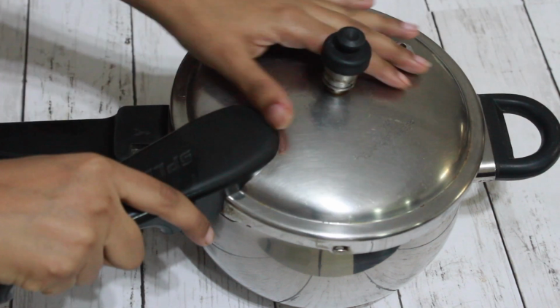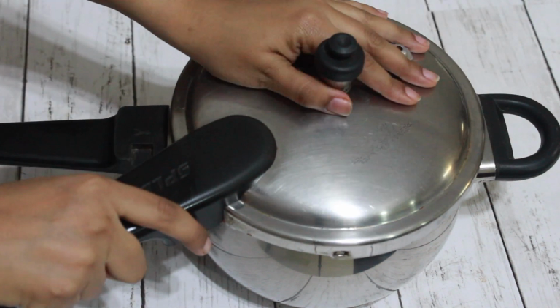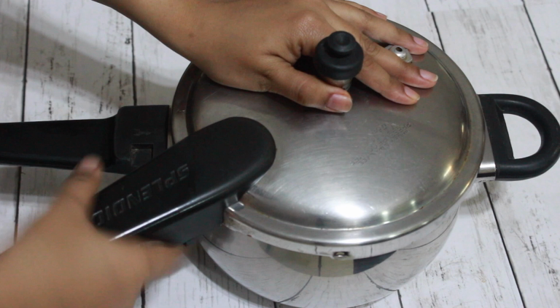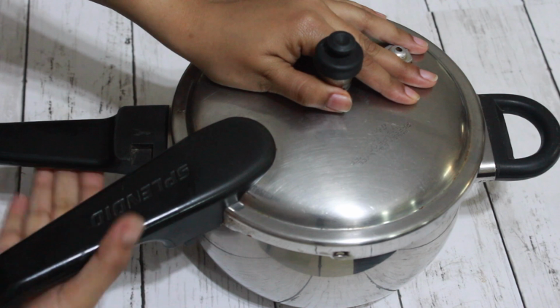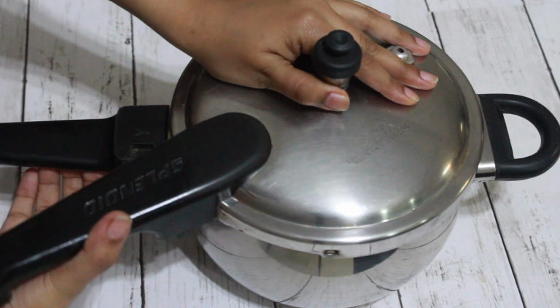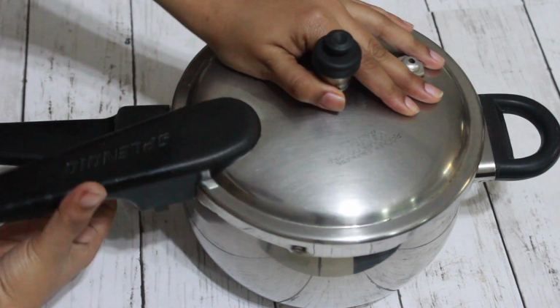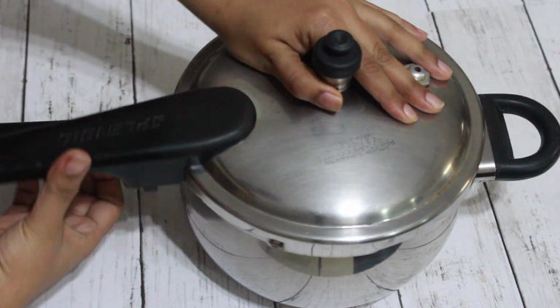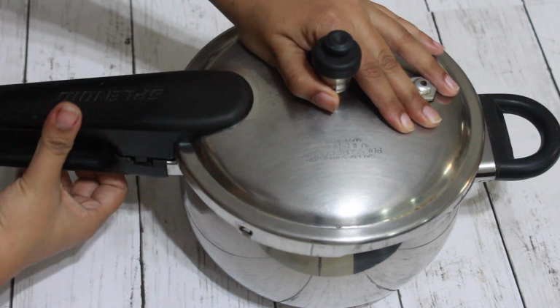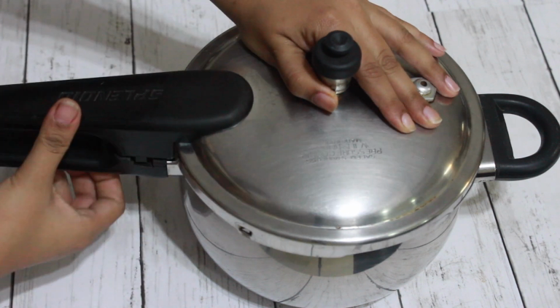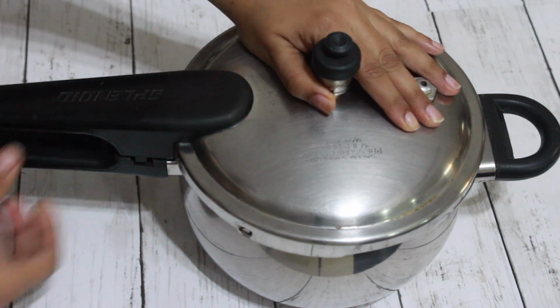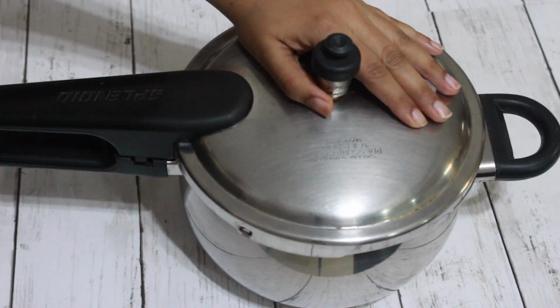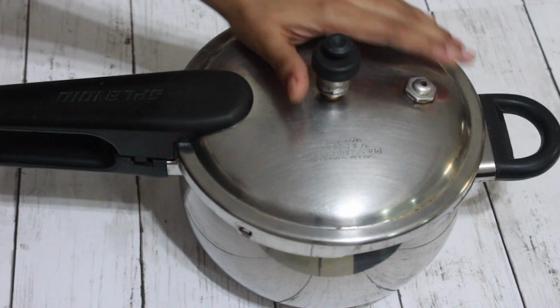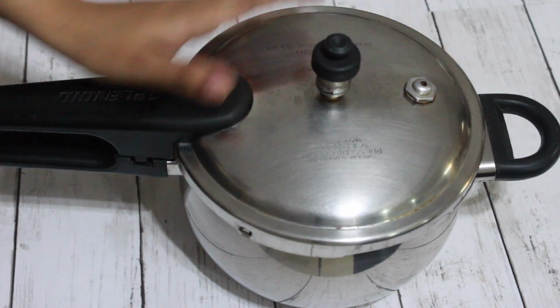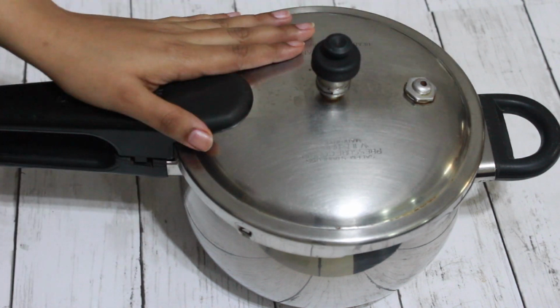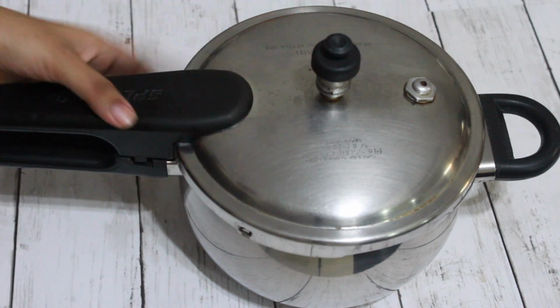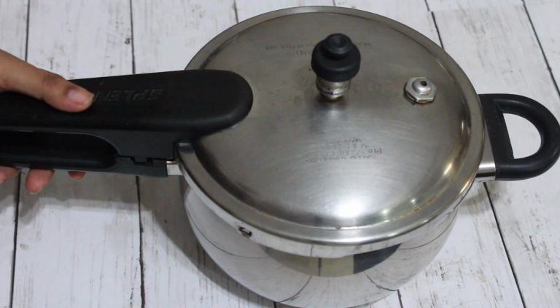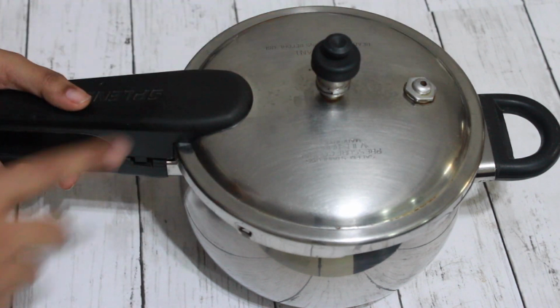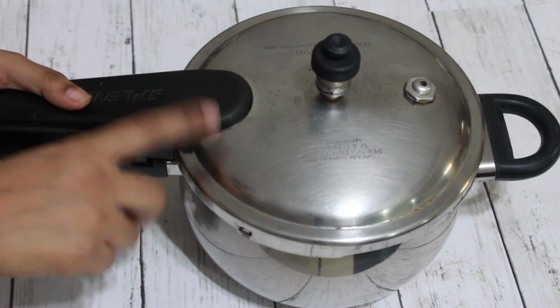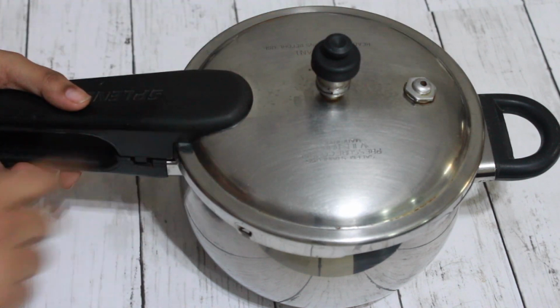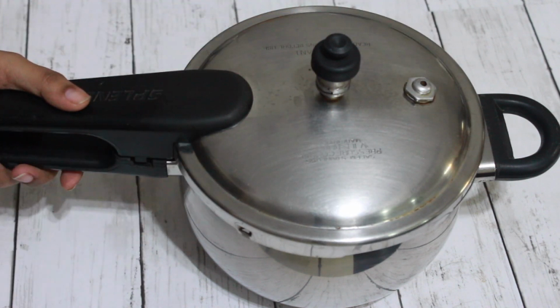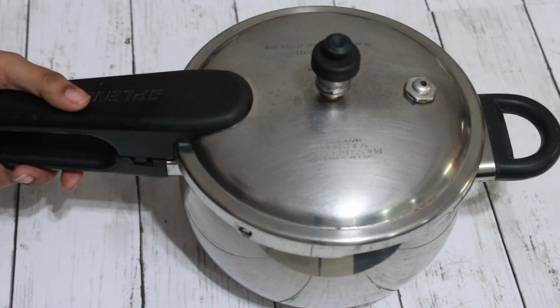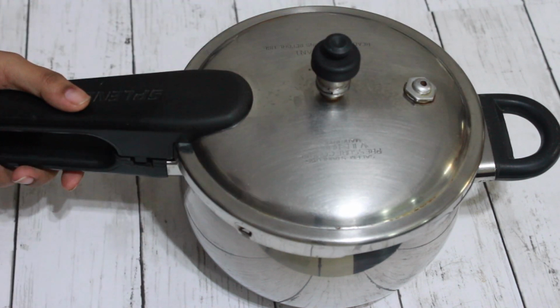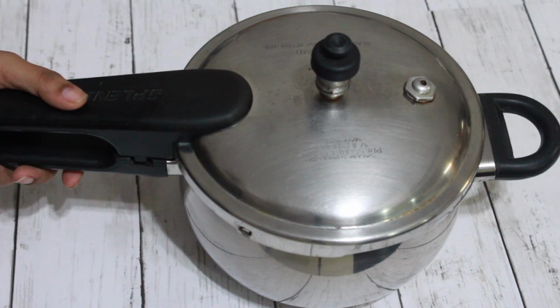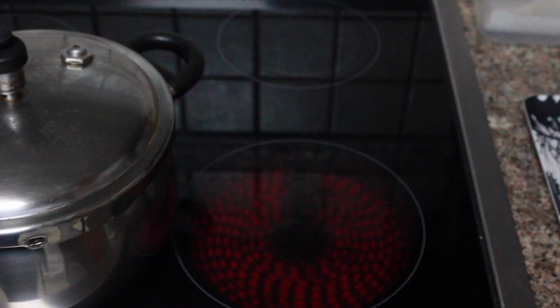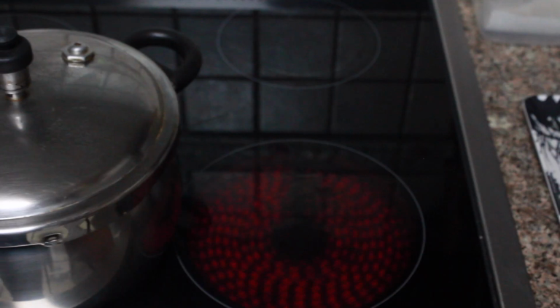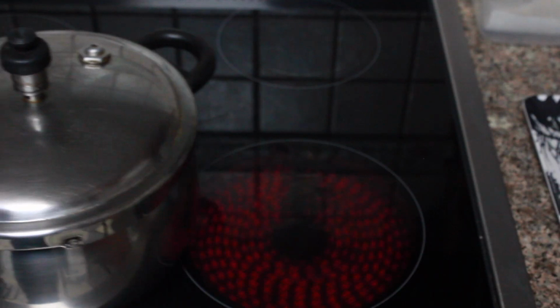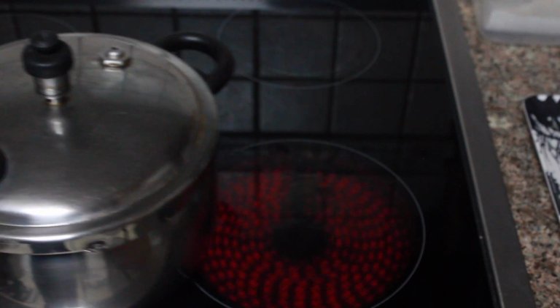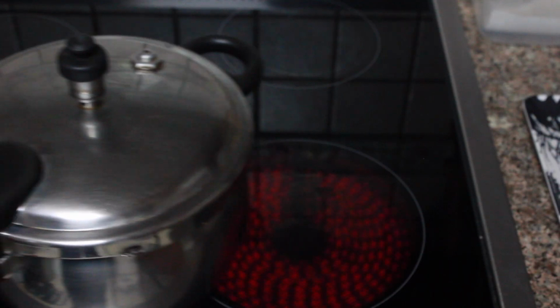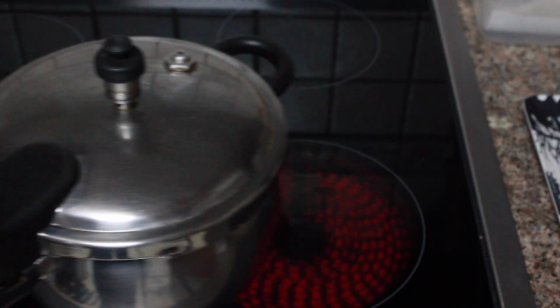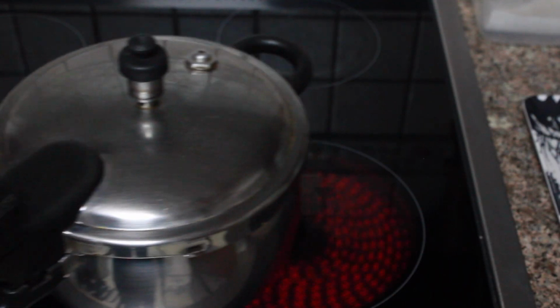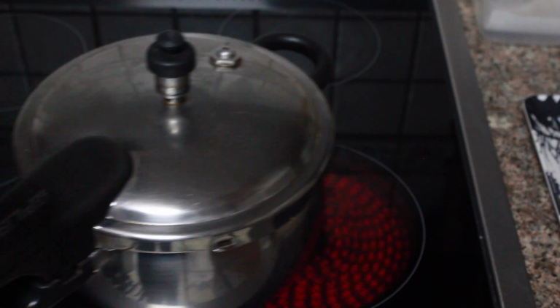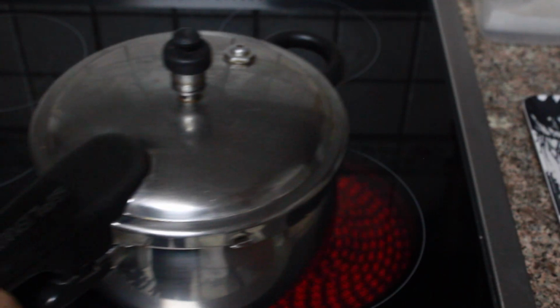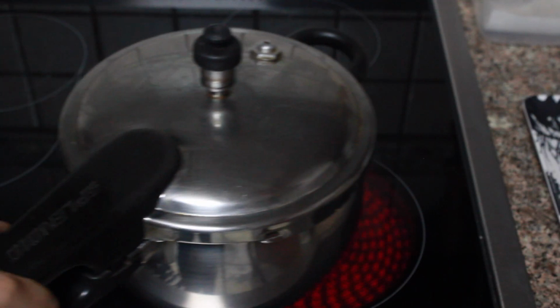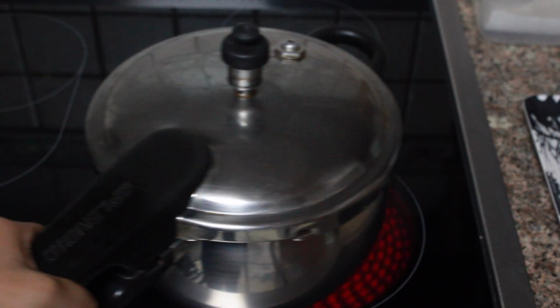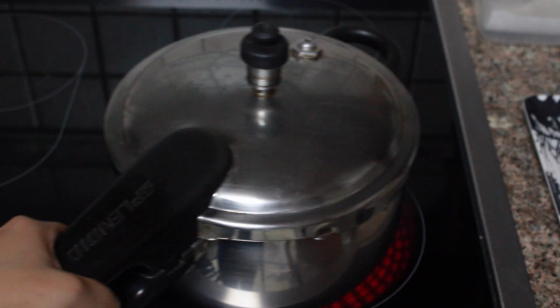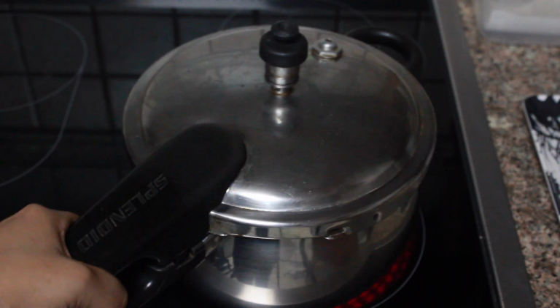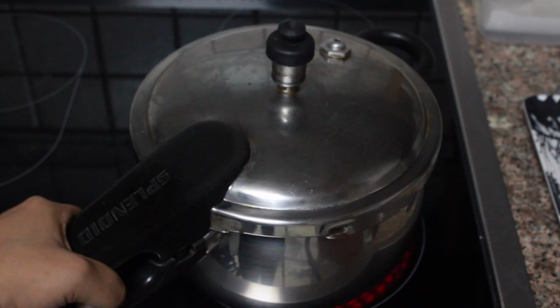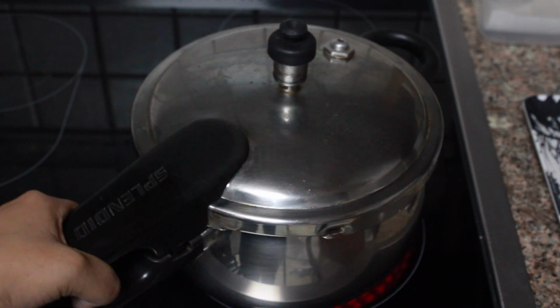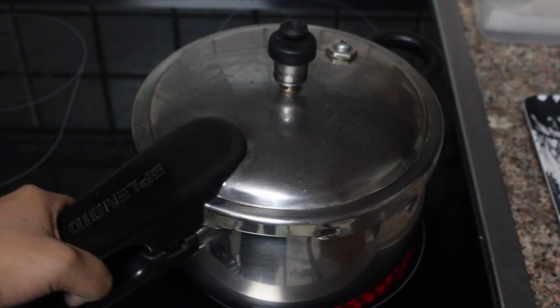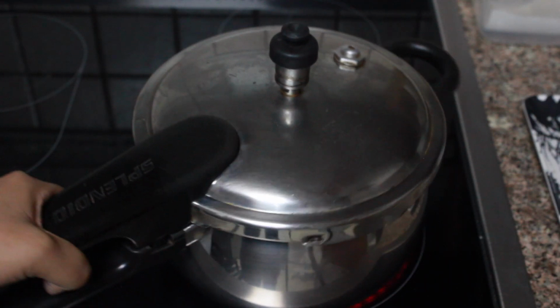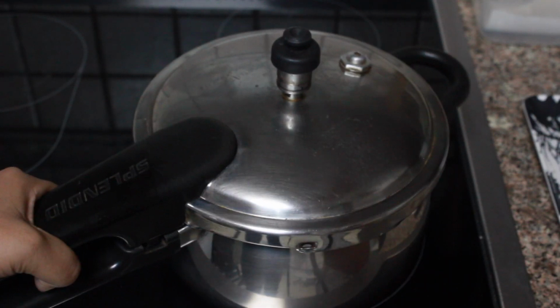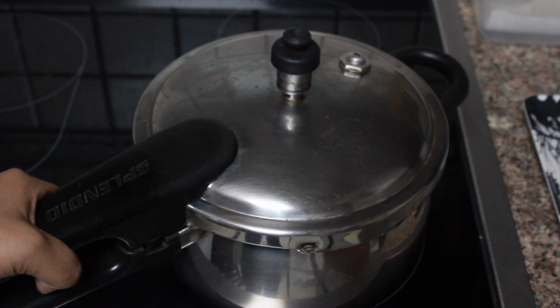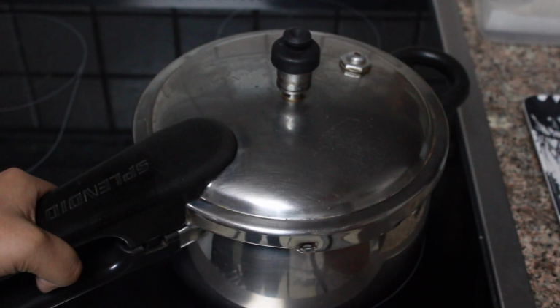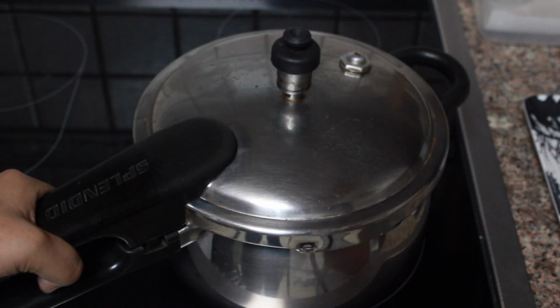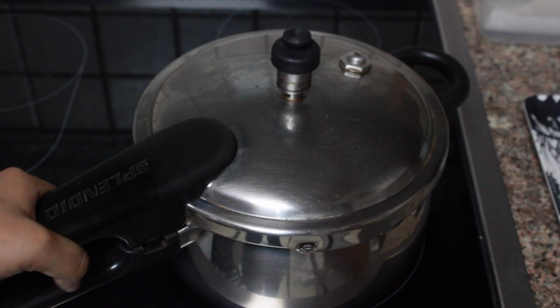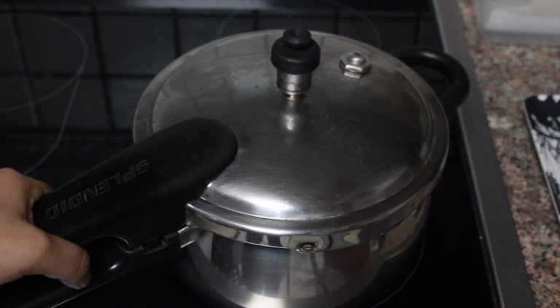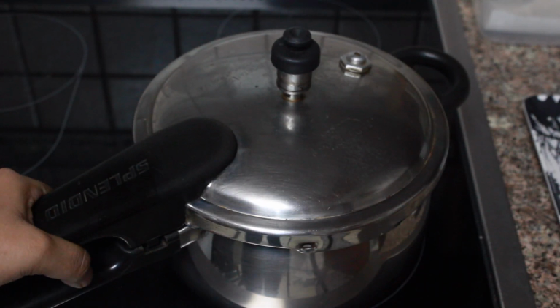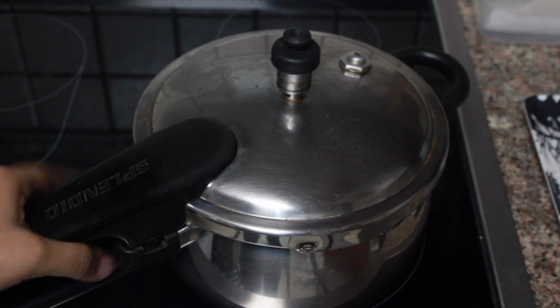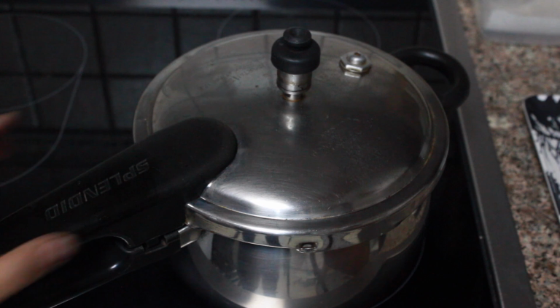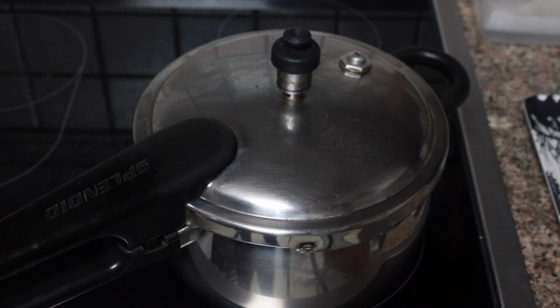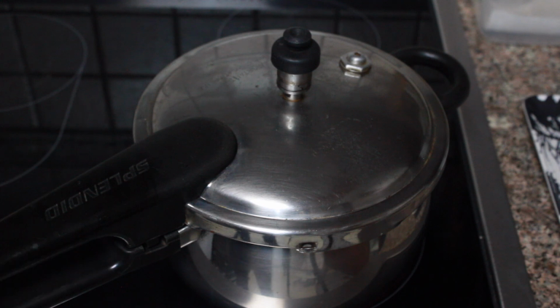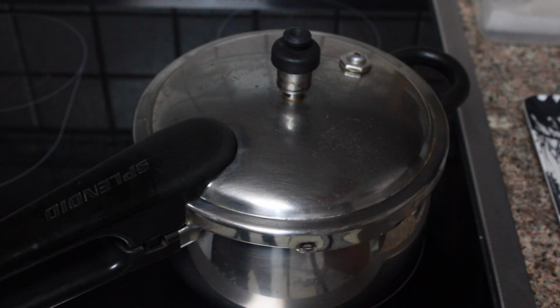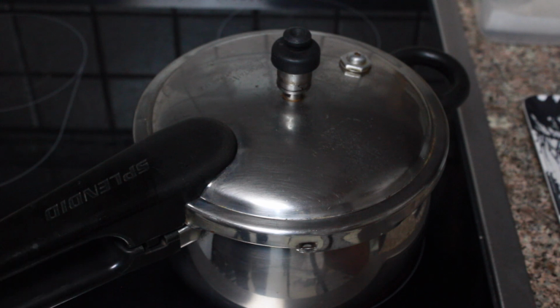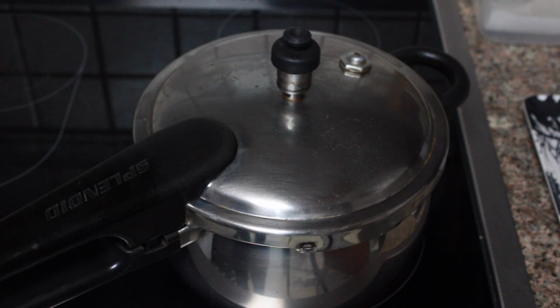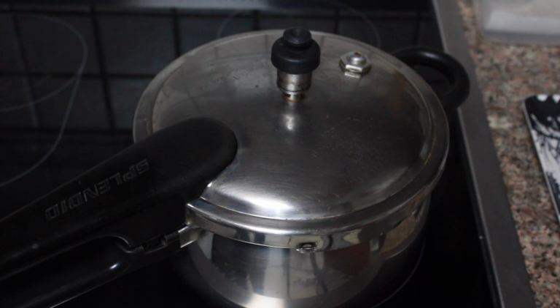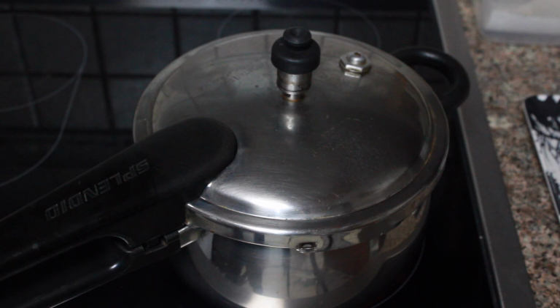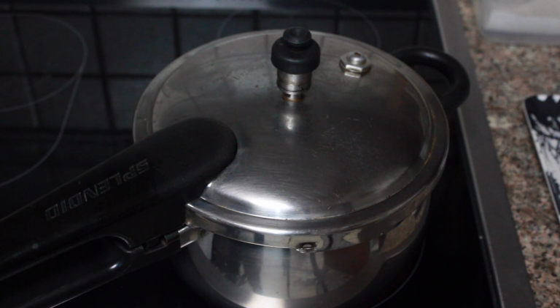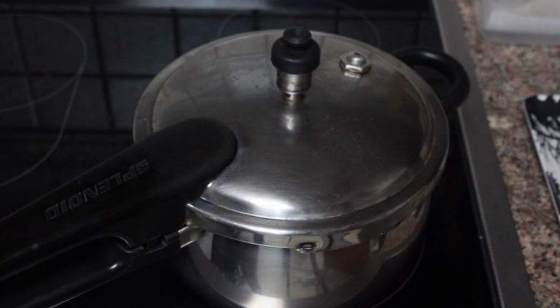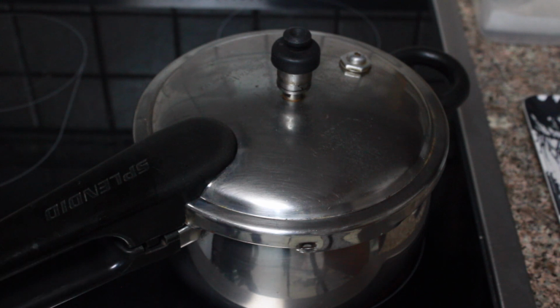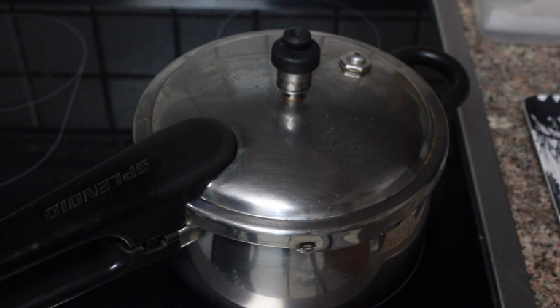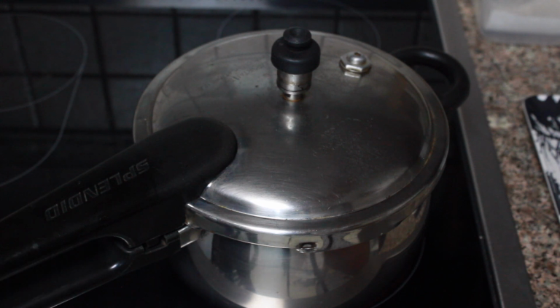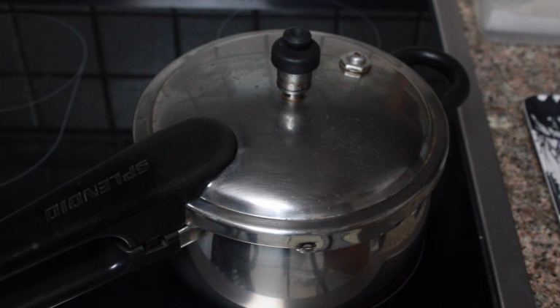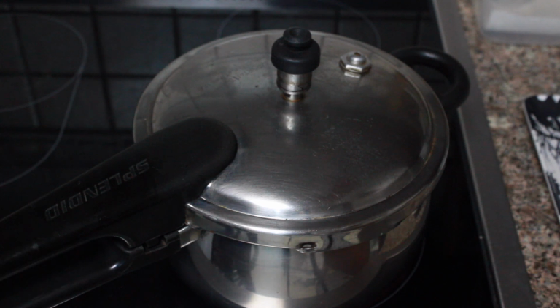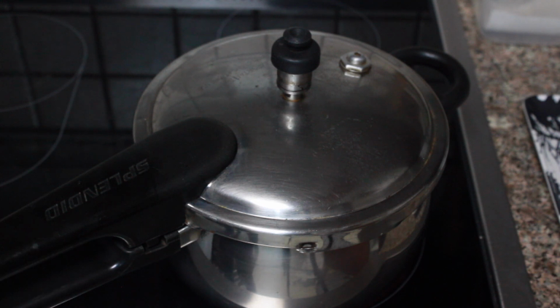Close the lid of the cooker and this goes on medium-high flame until you hear one whistle.